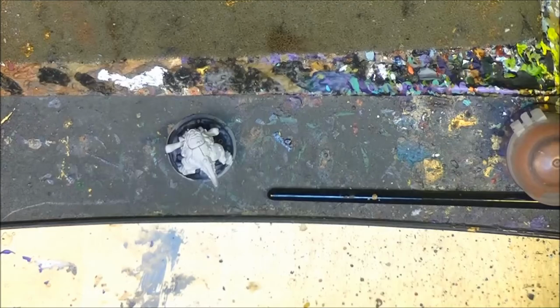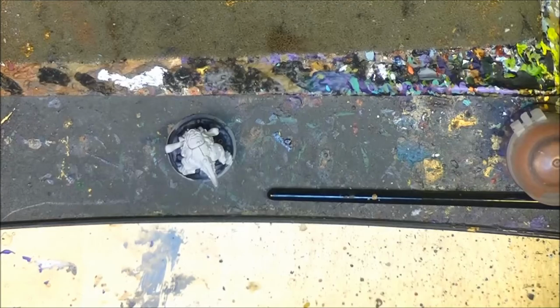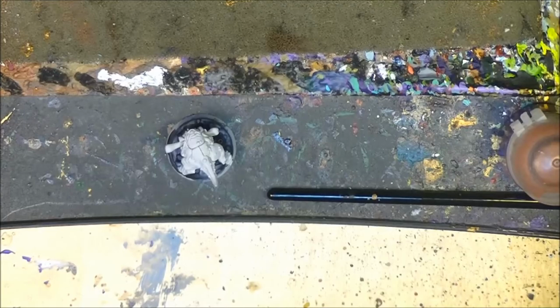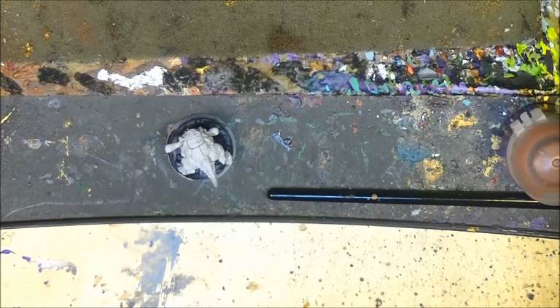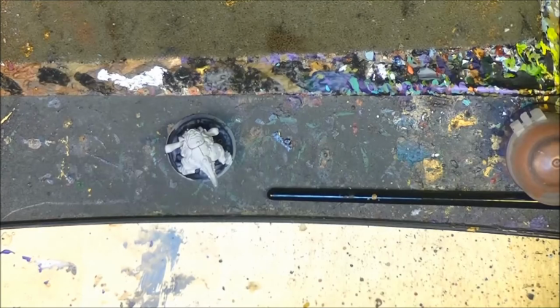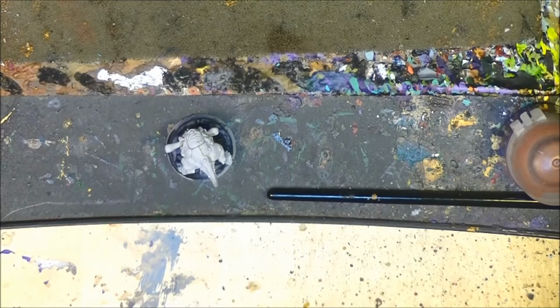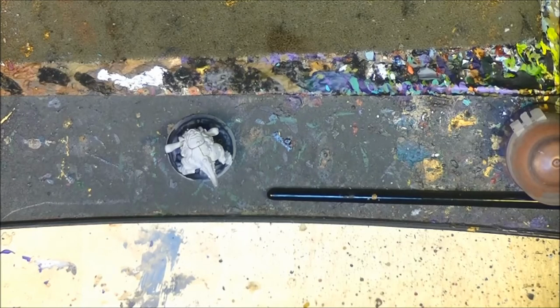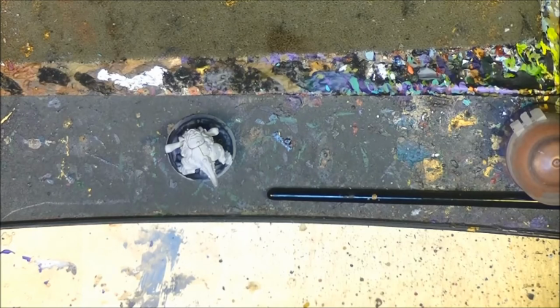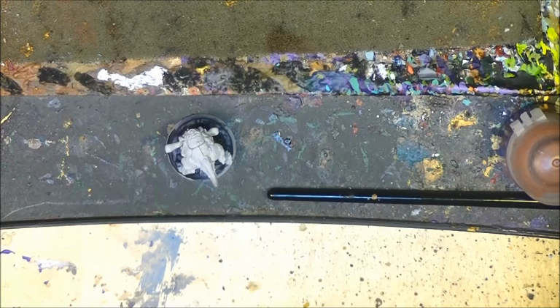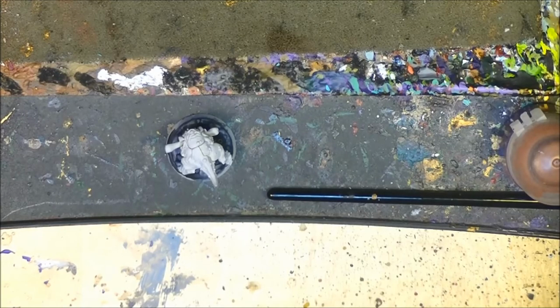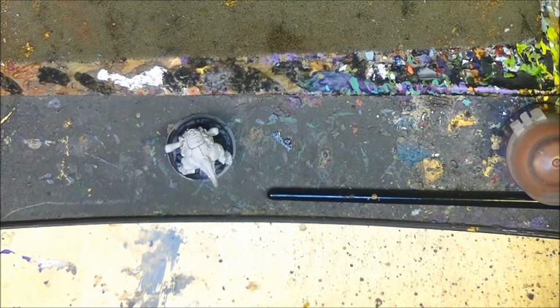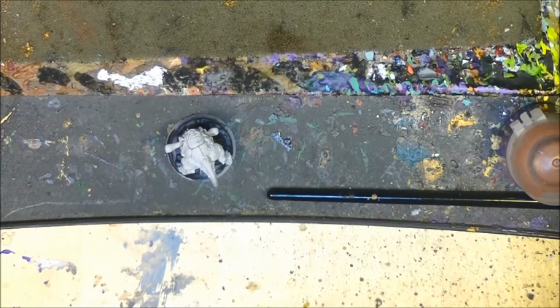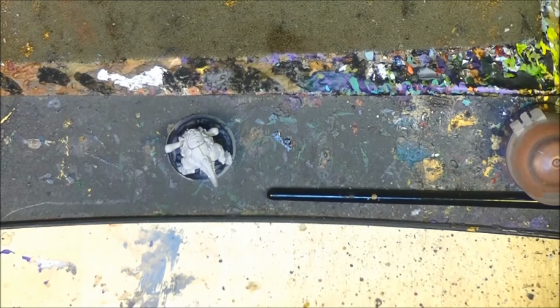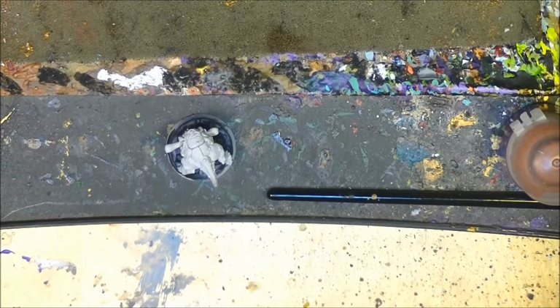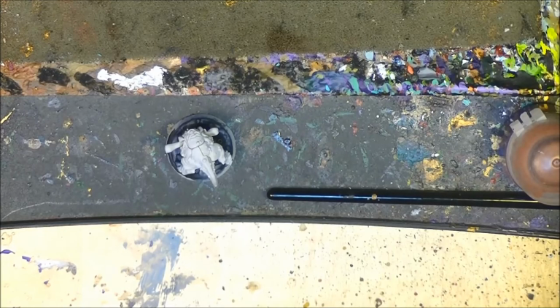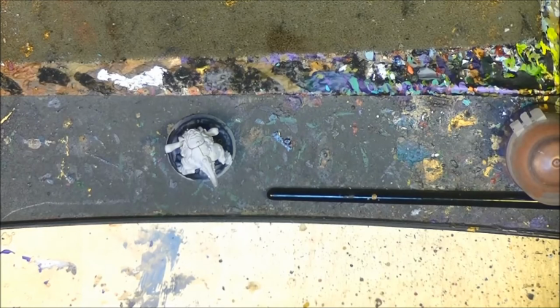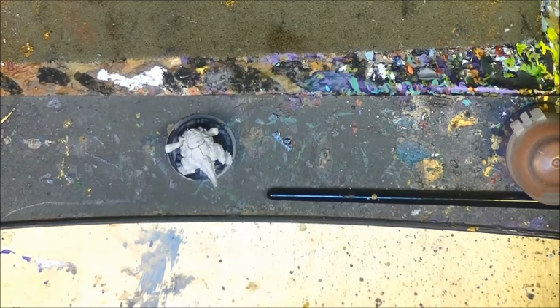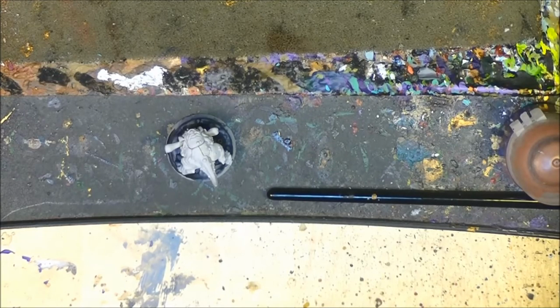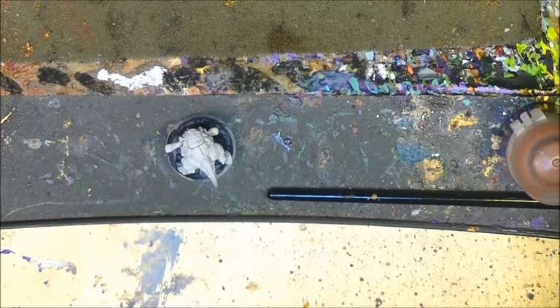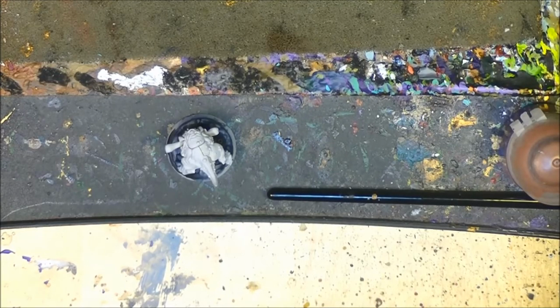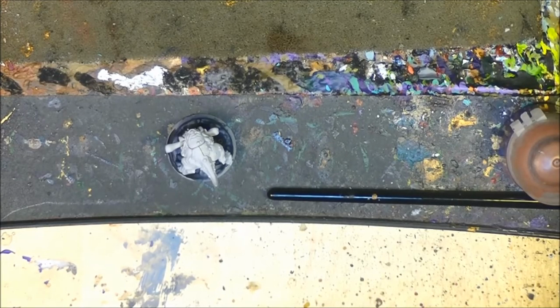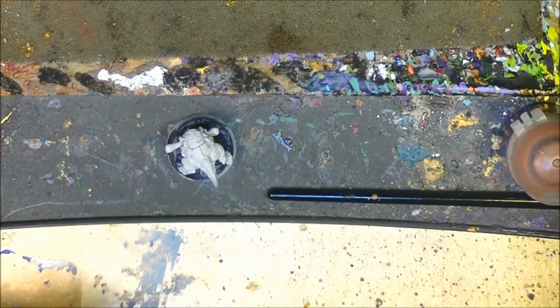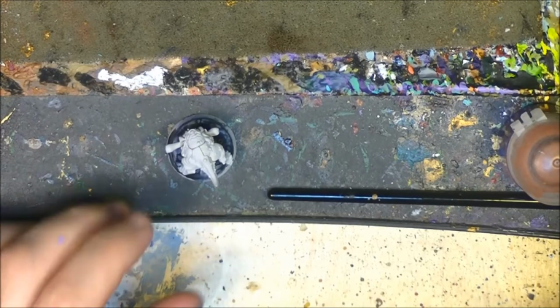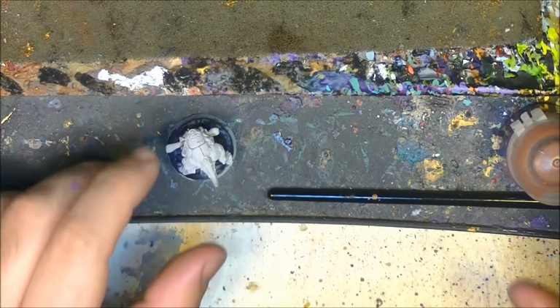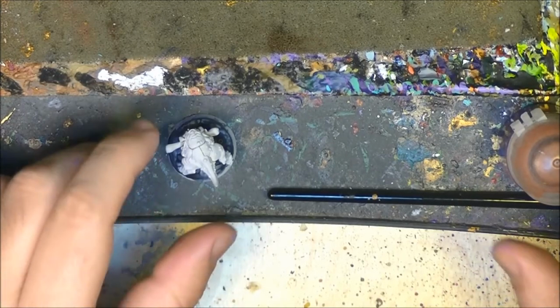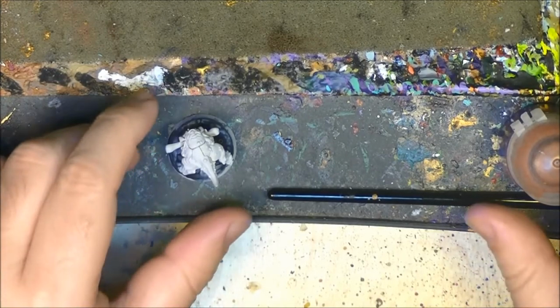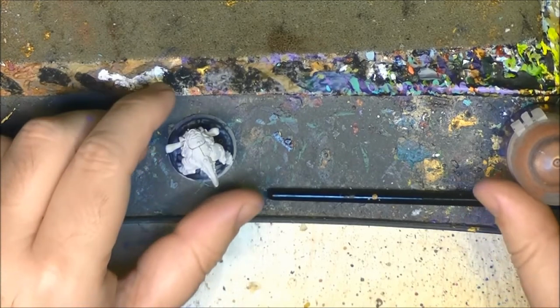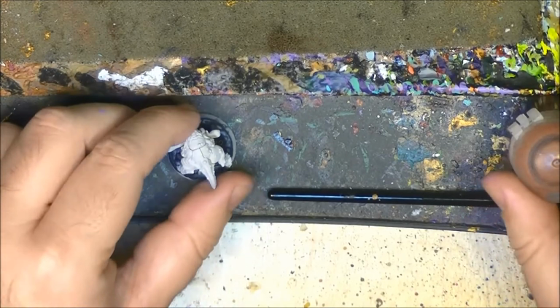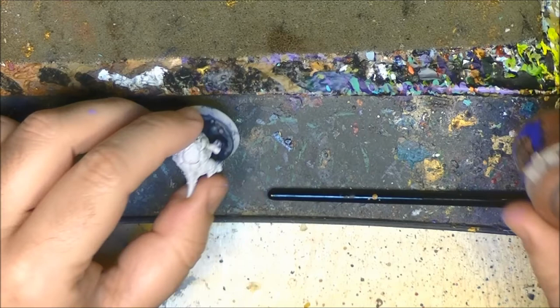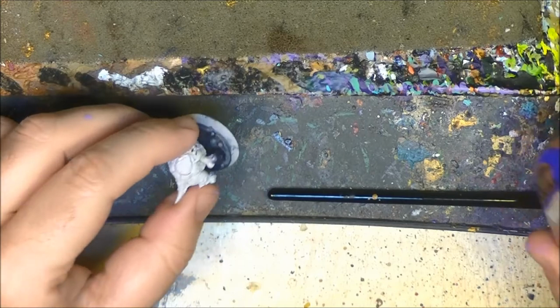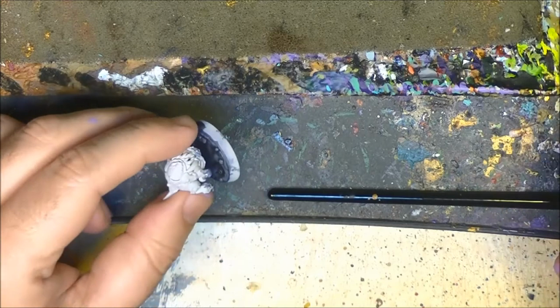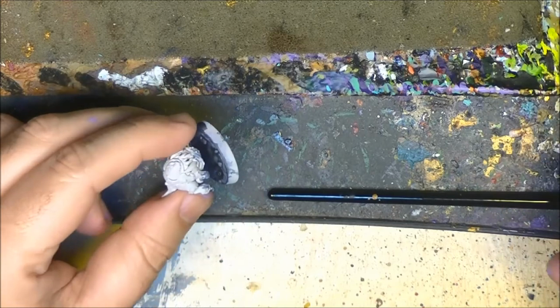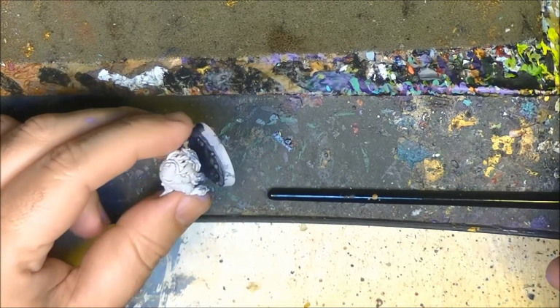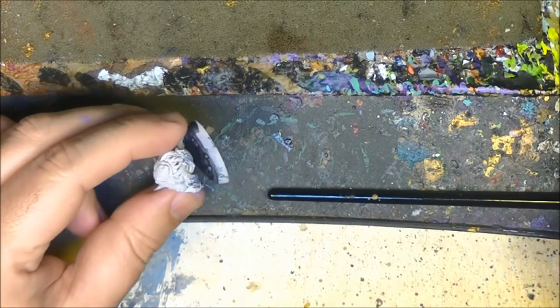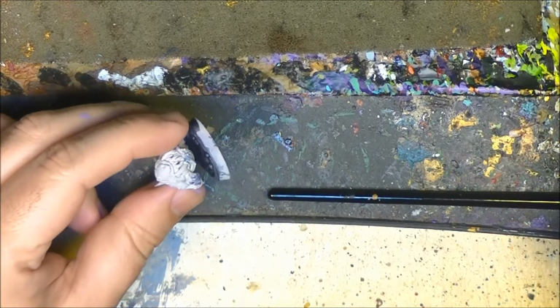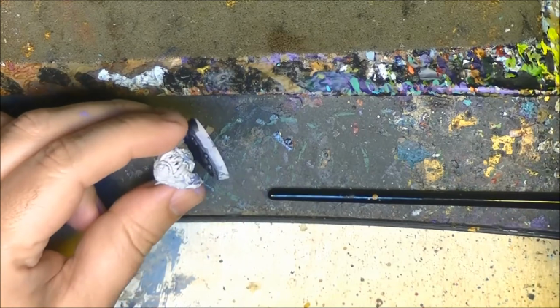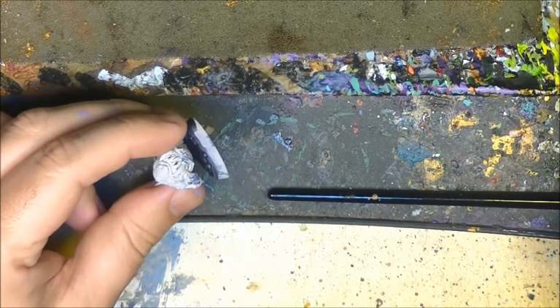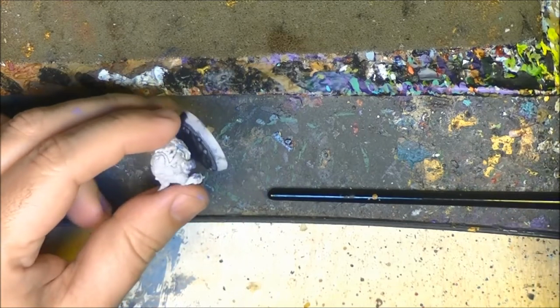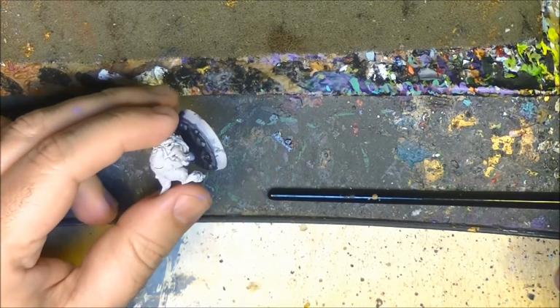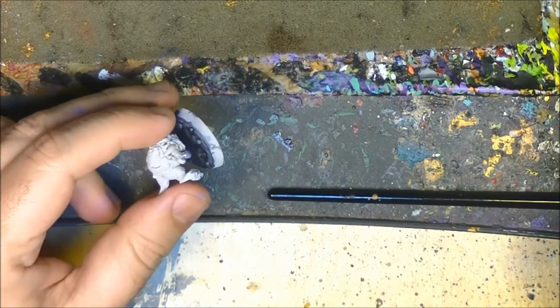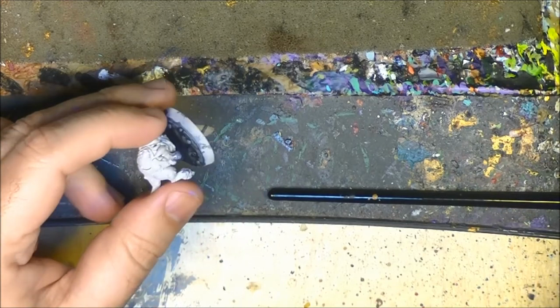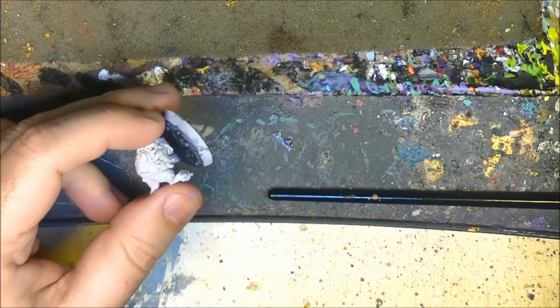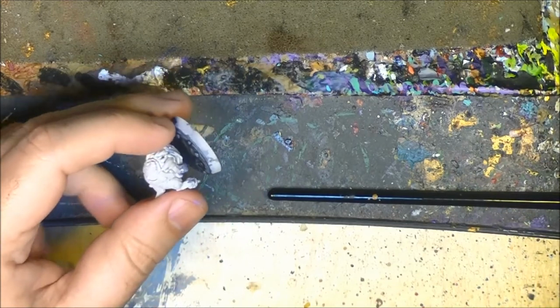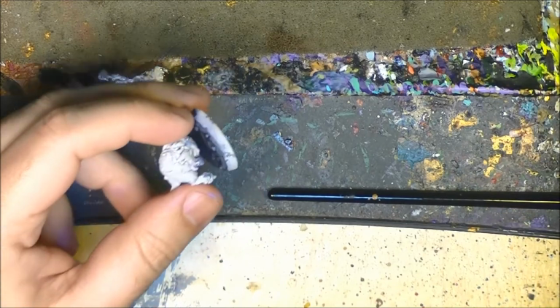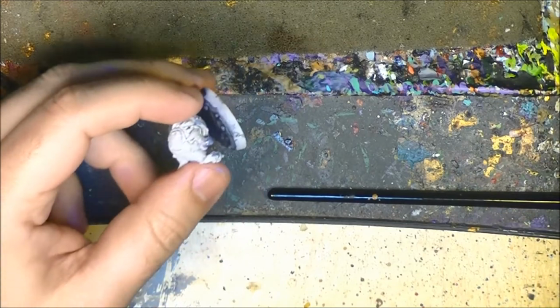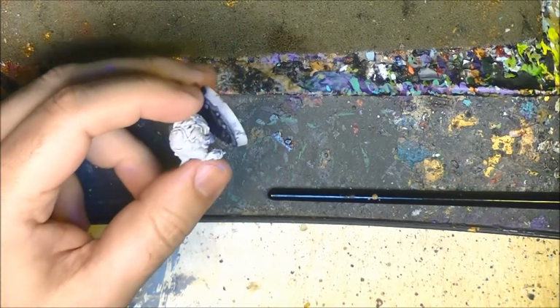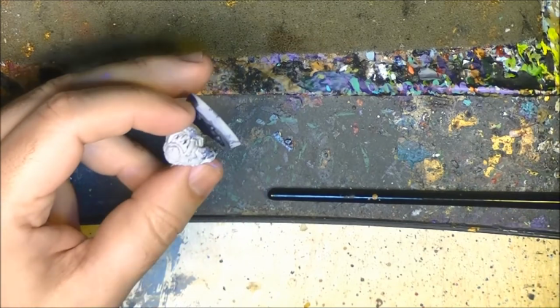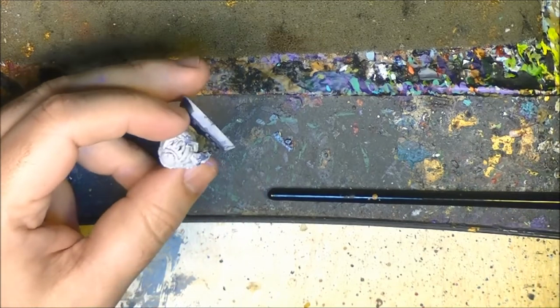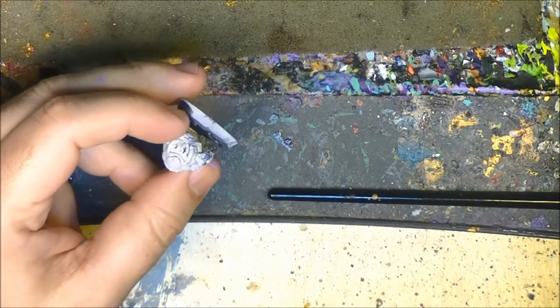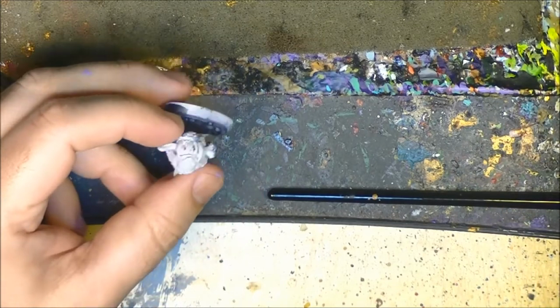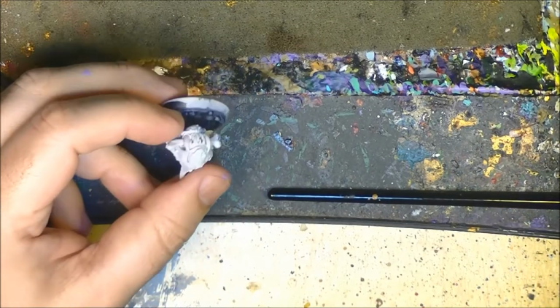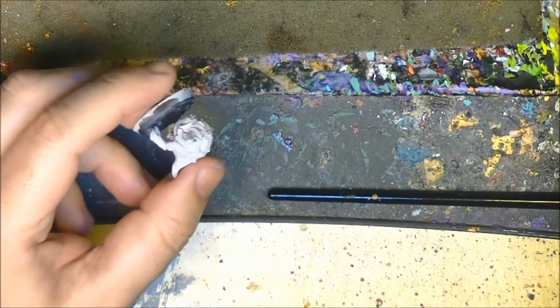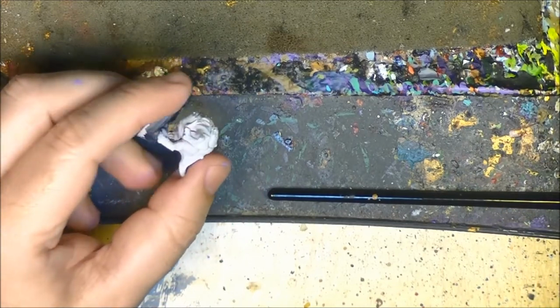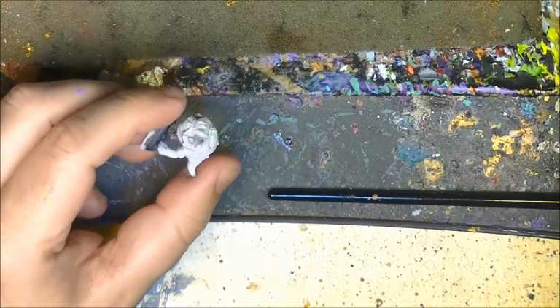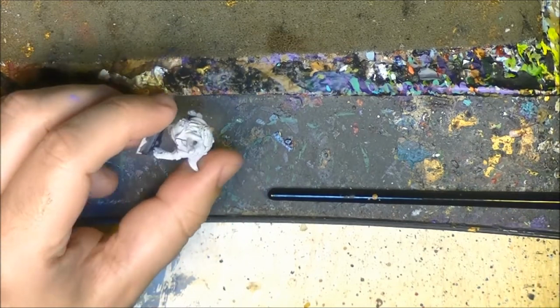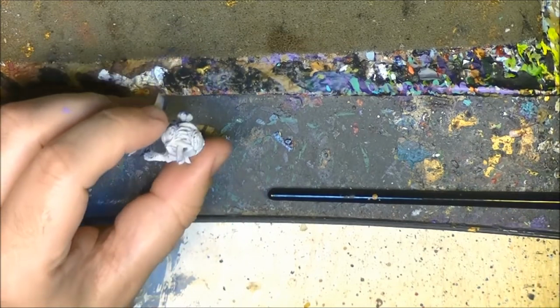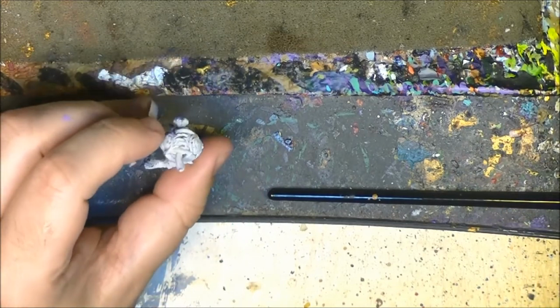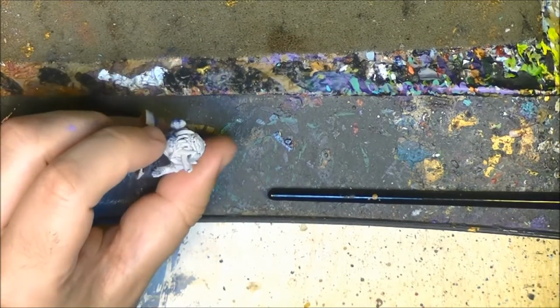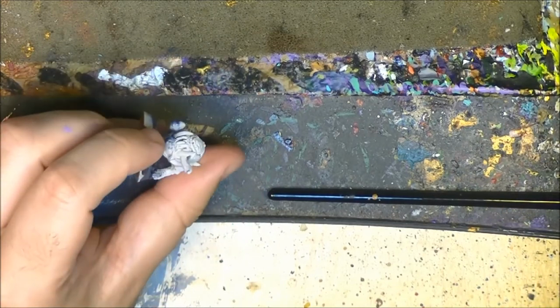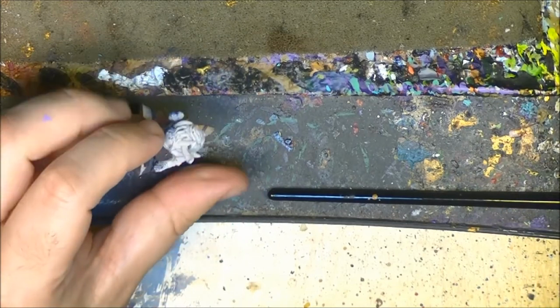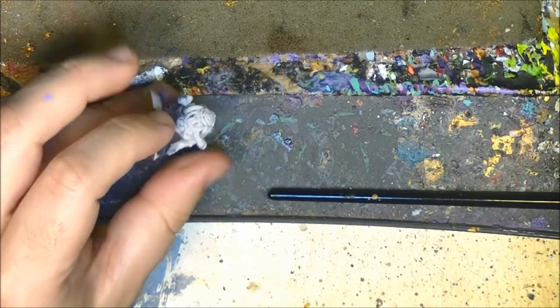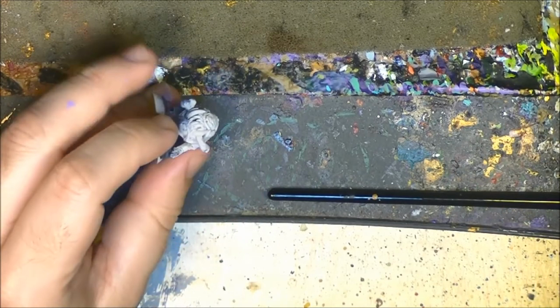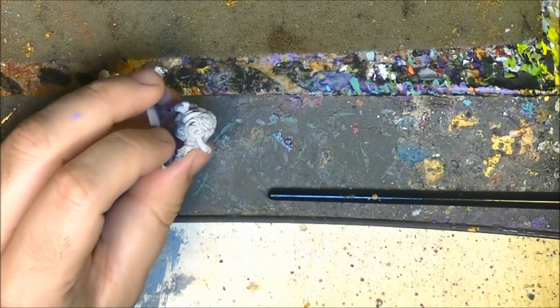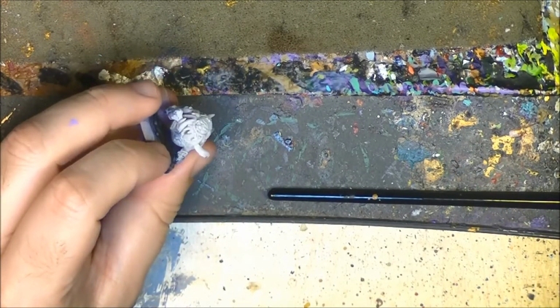Hello, this is Victoria here with a new weekly painting, and this time I'm going to explain how I'm going to paint this squeak.